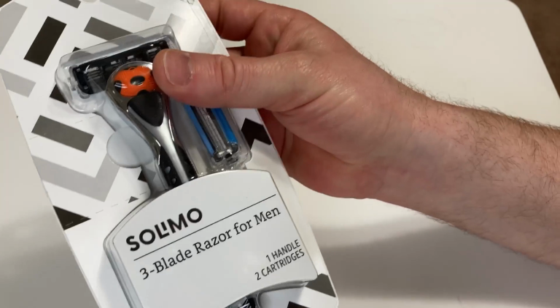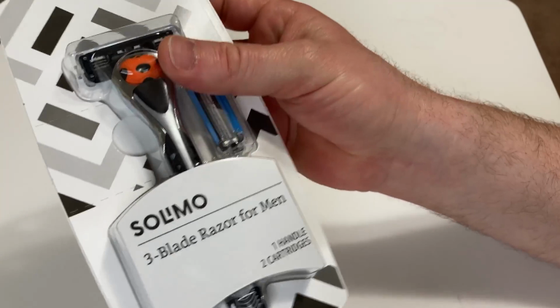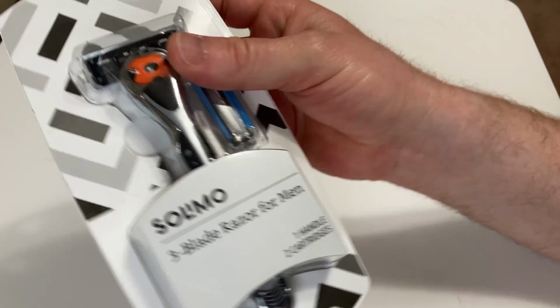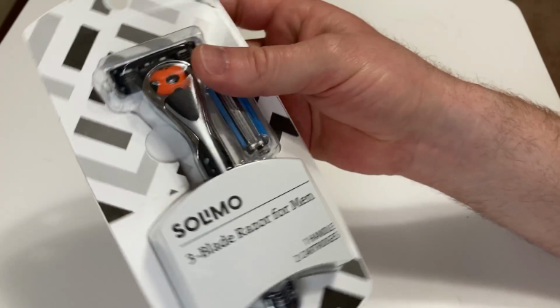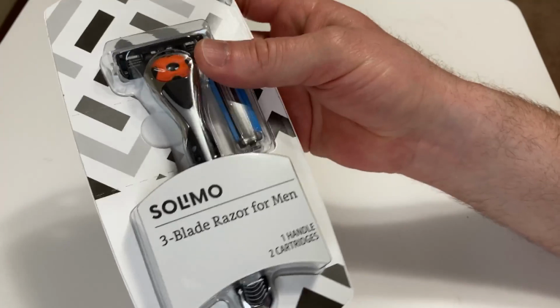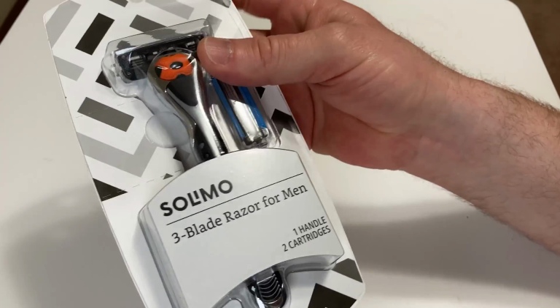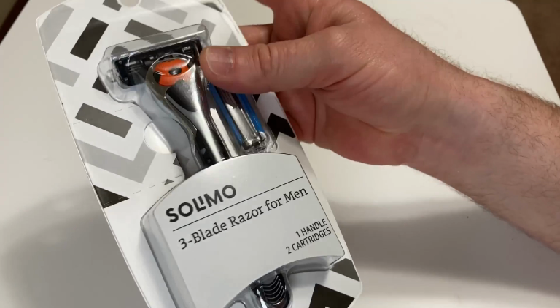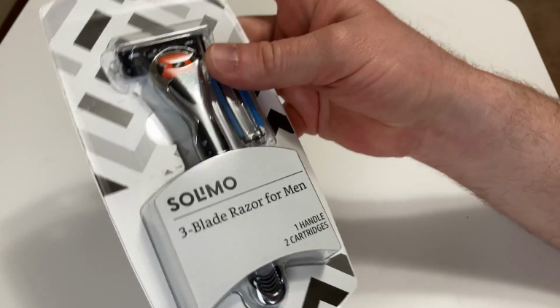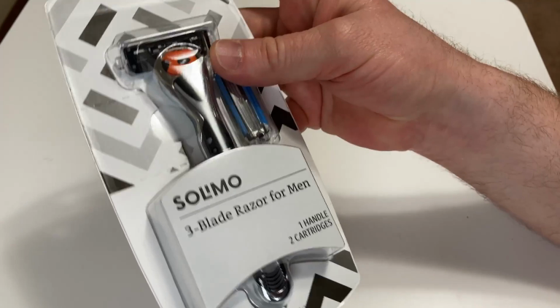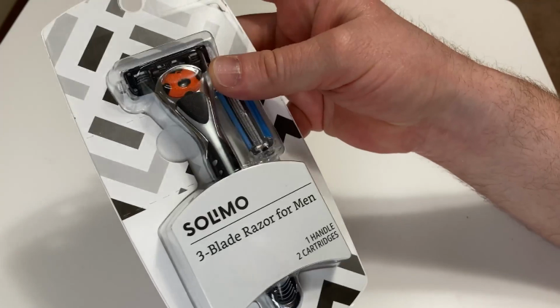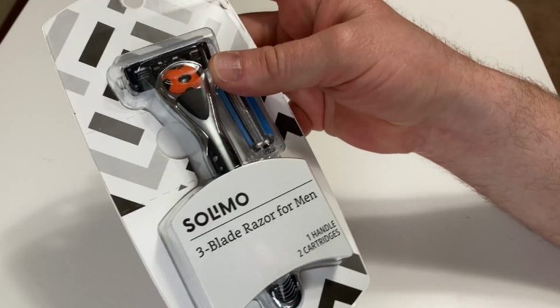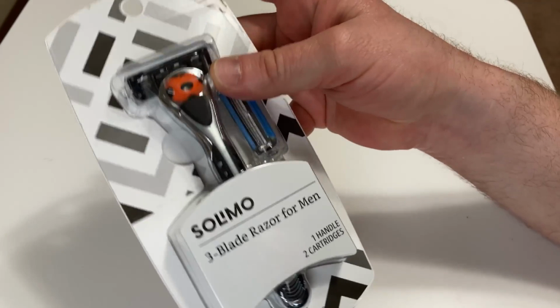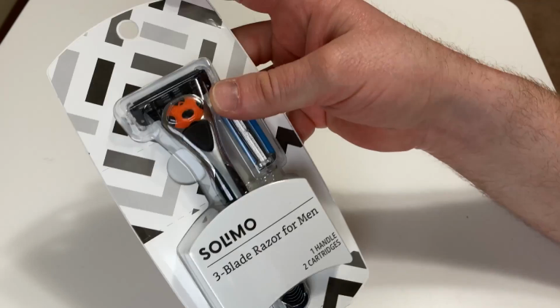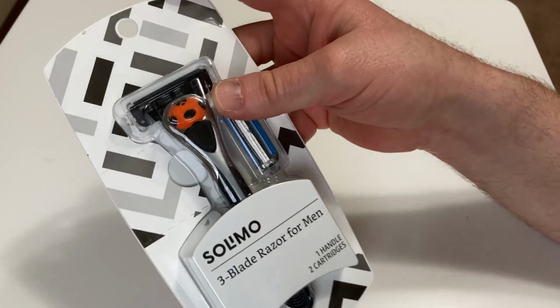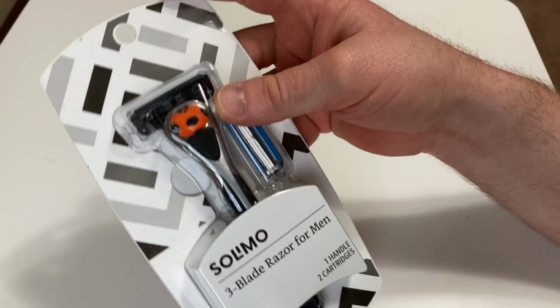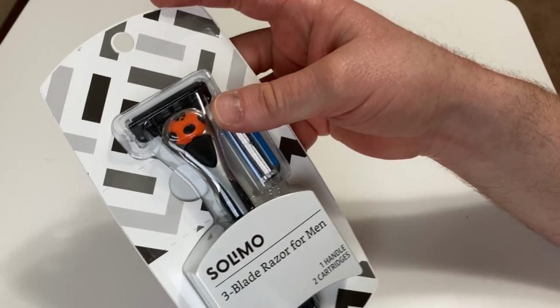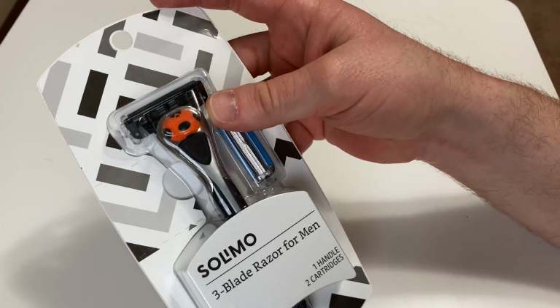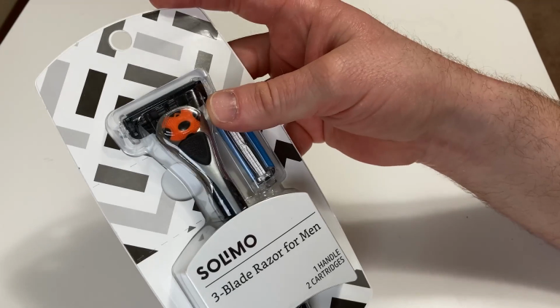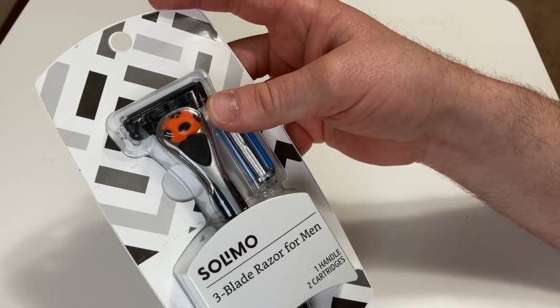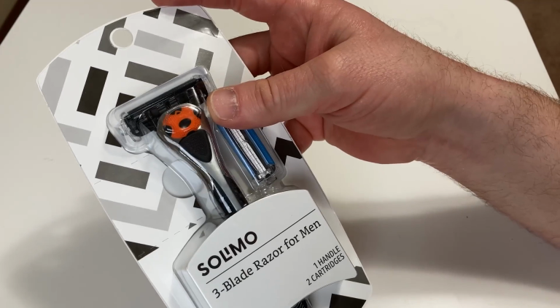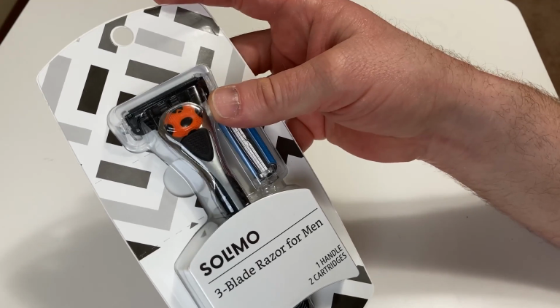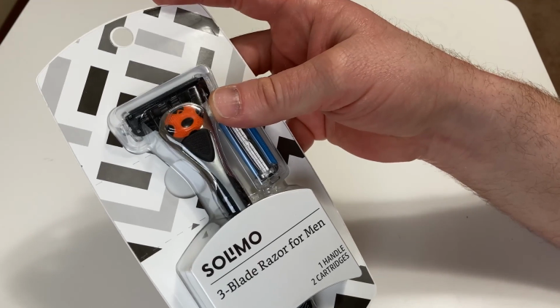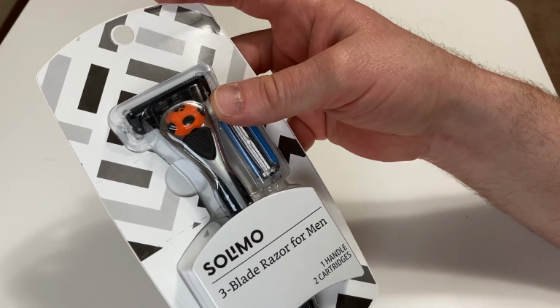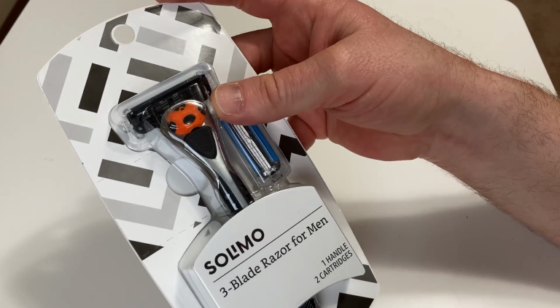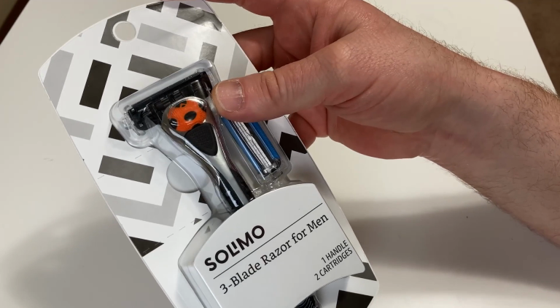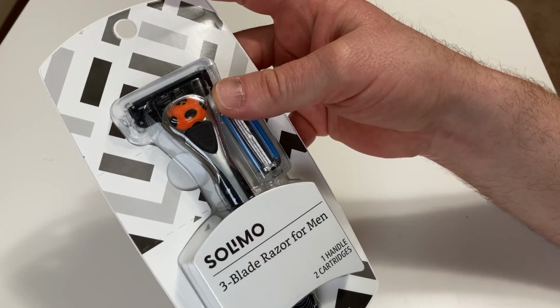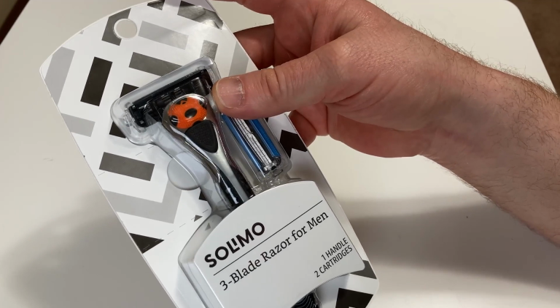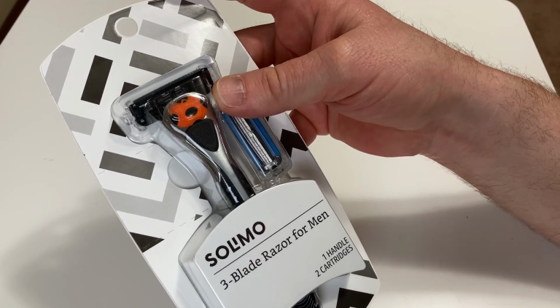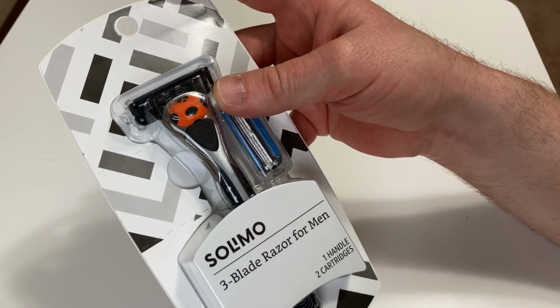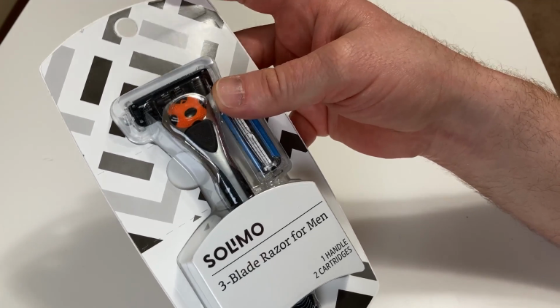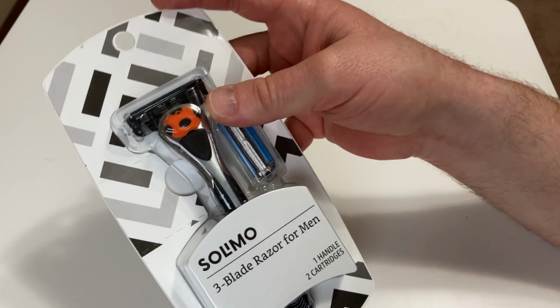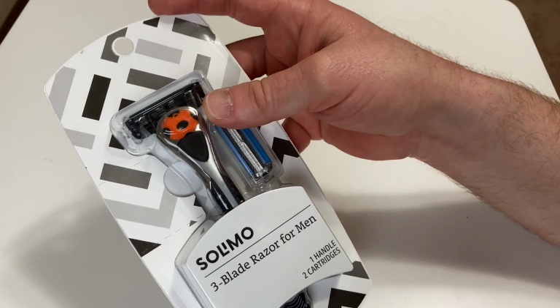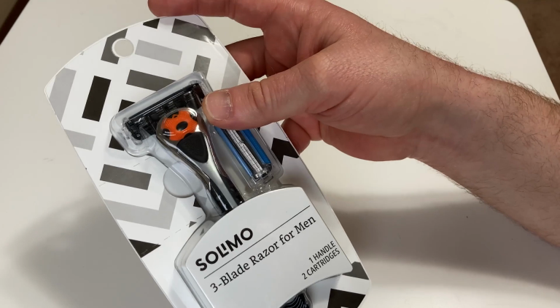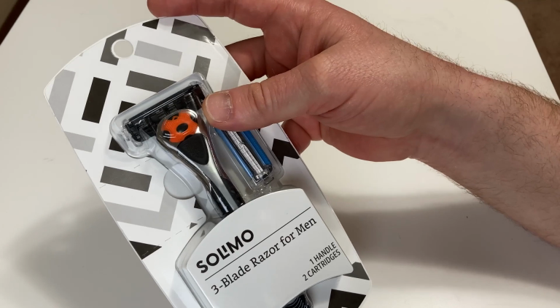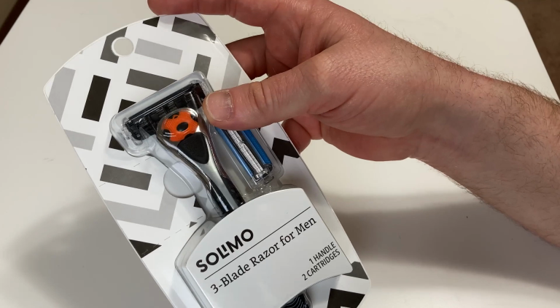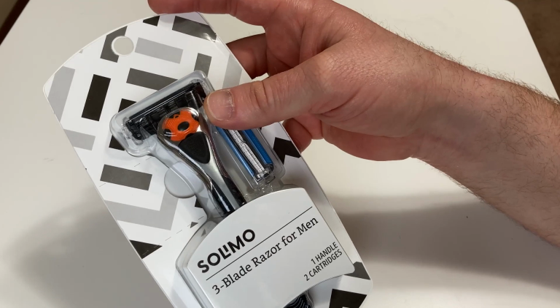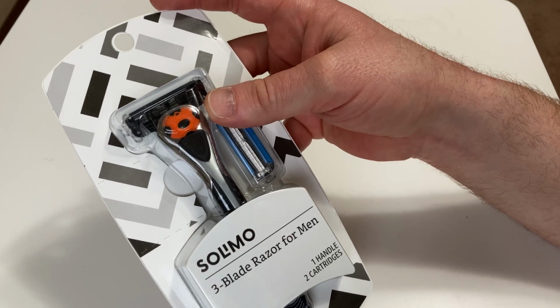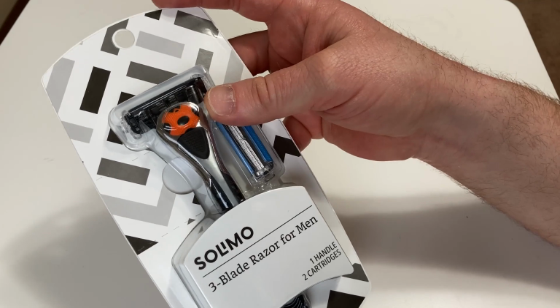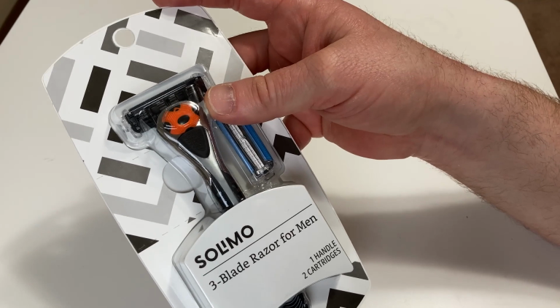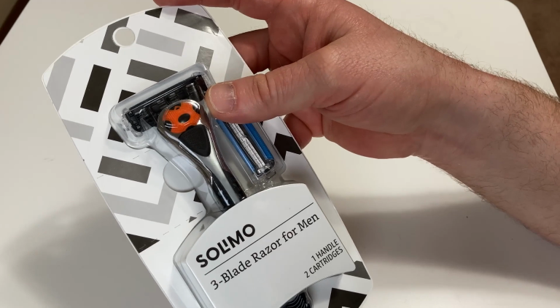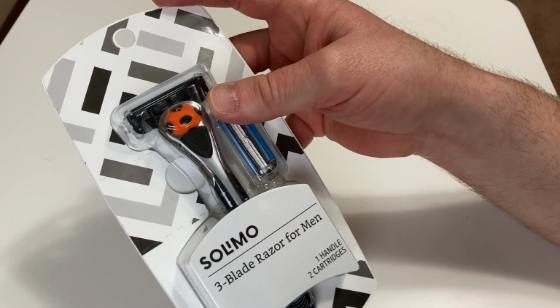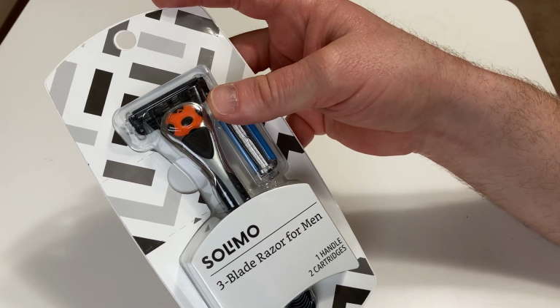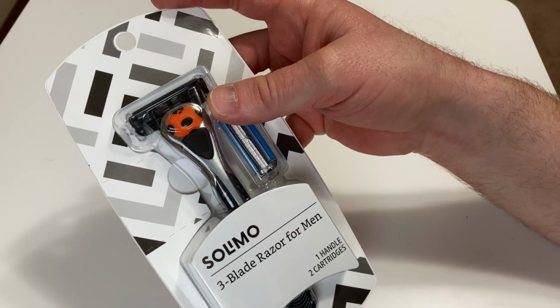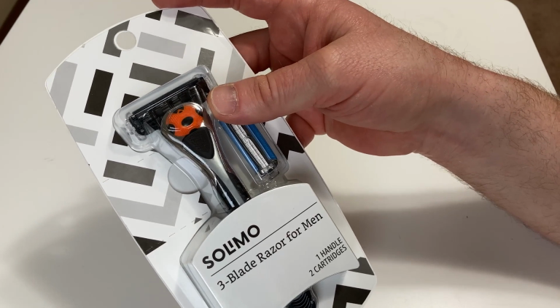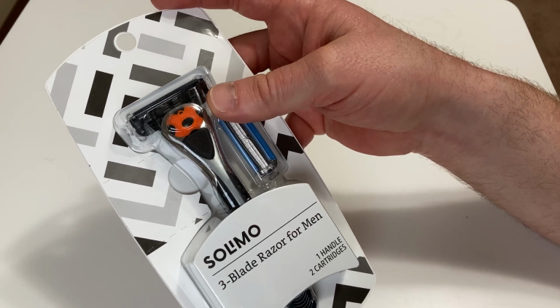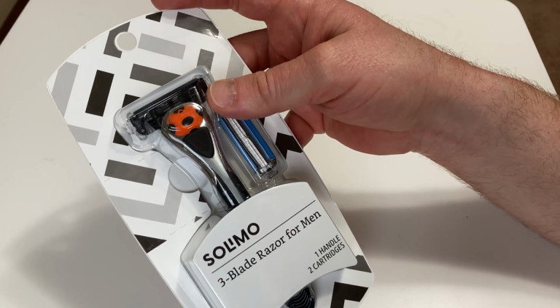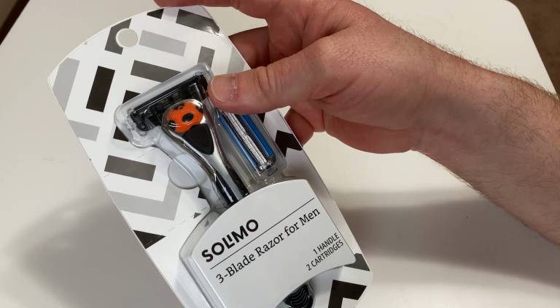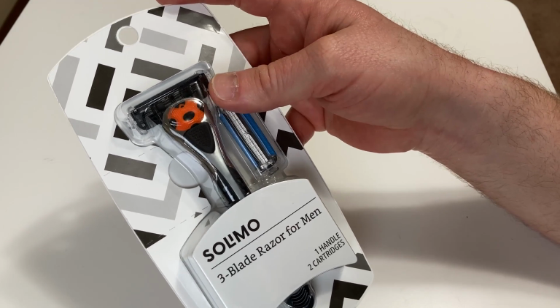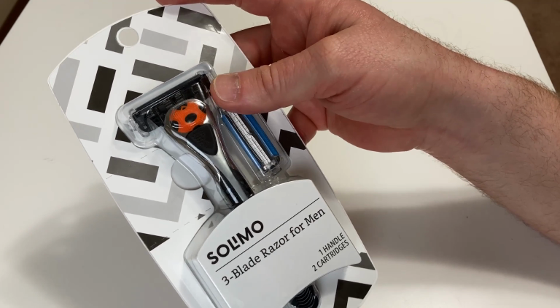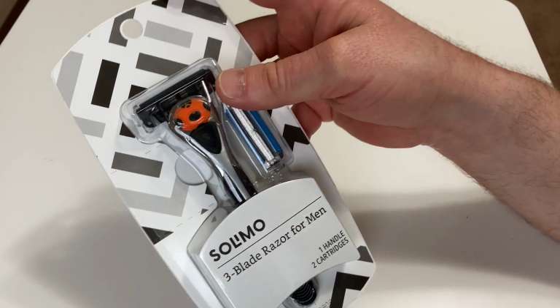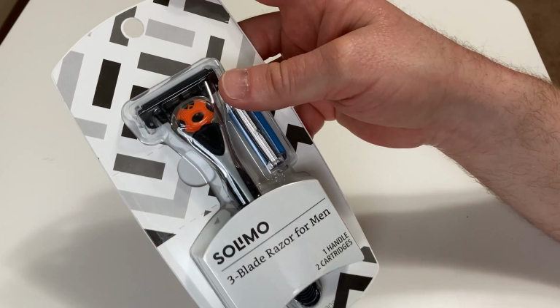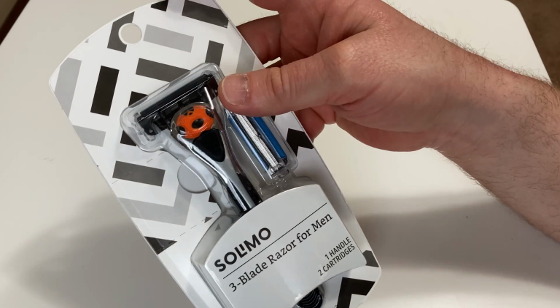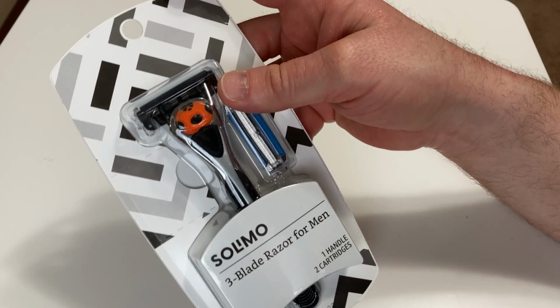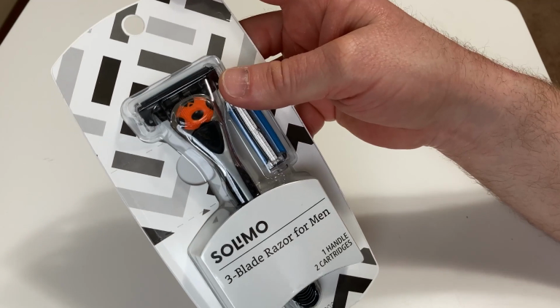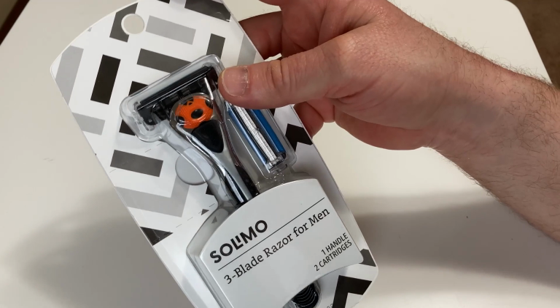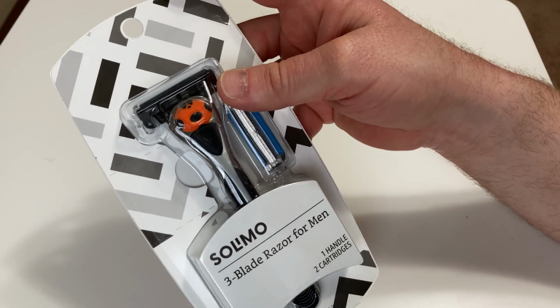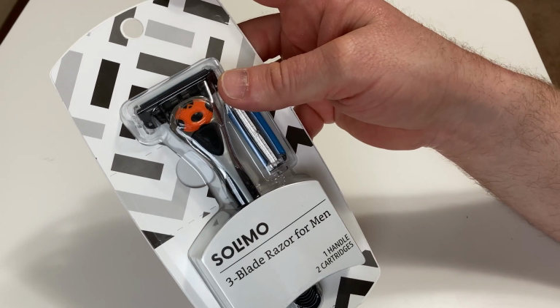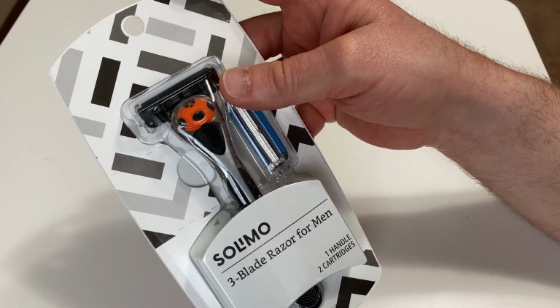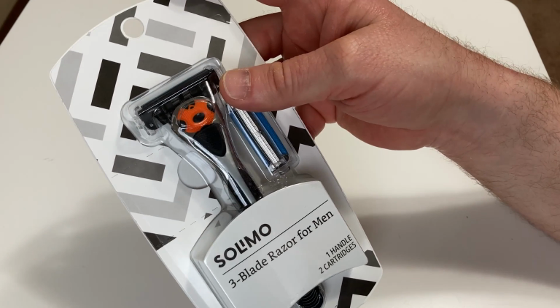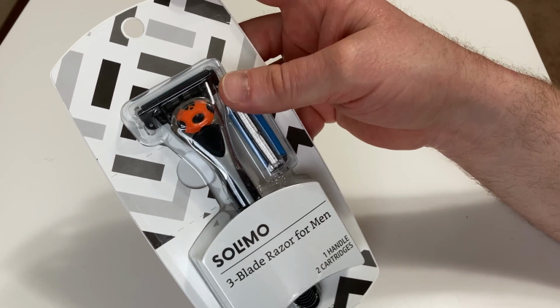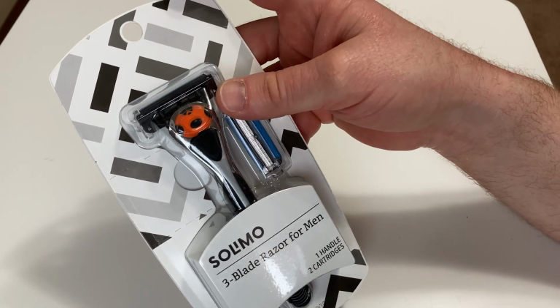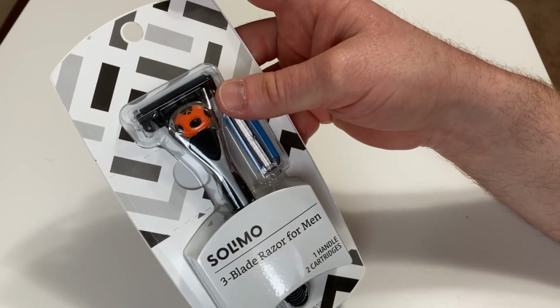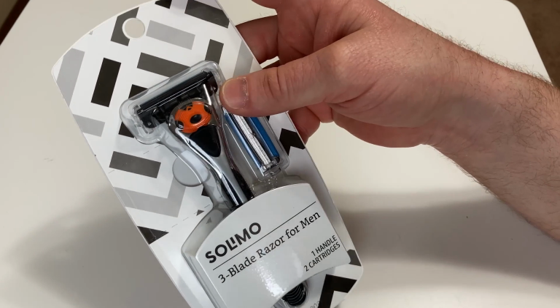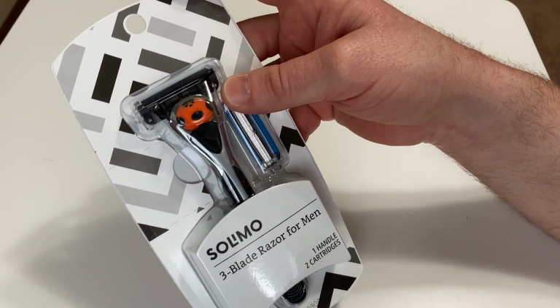I've tried other Solimo products. I believe I reviewed their sunscreen as well as some other things and never had an issue.